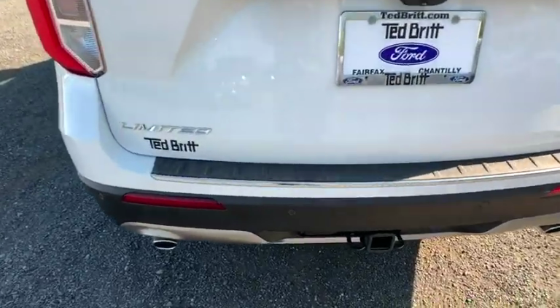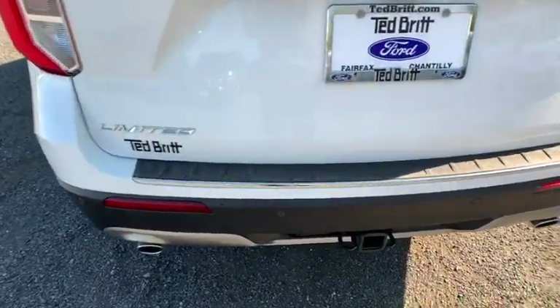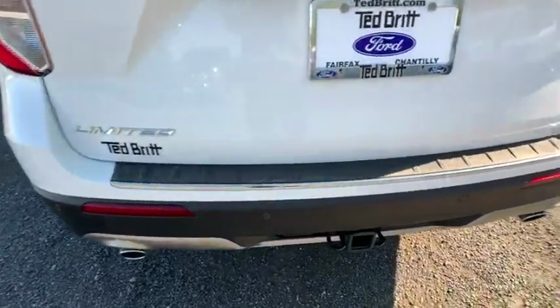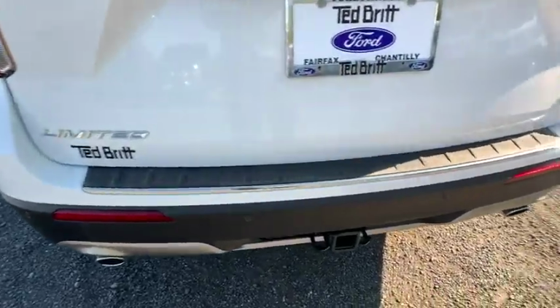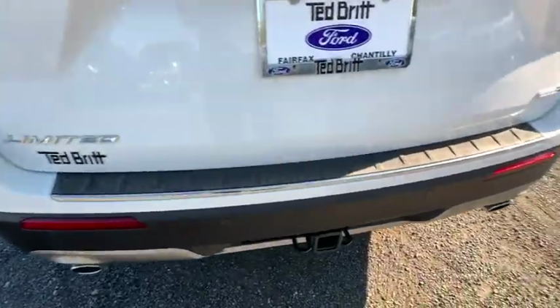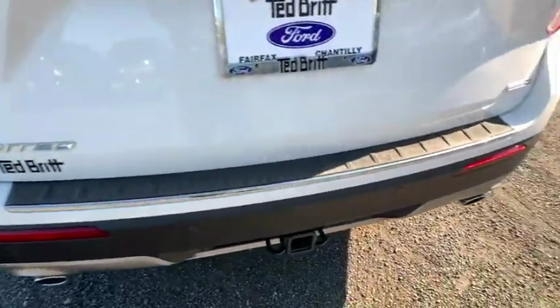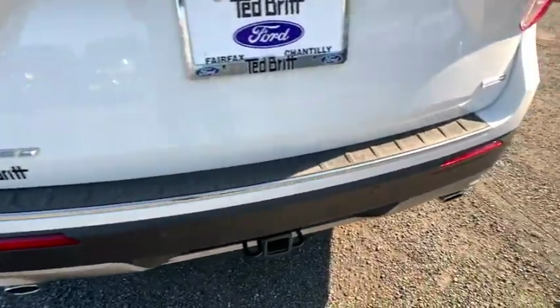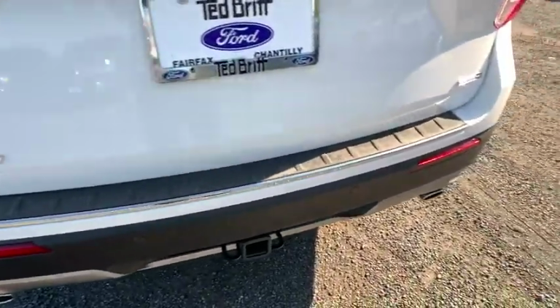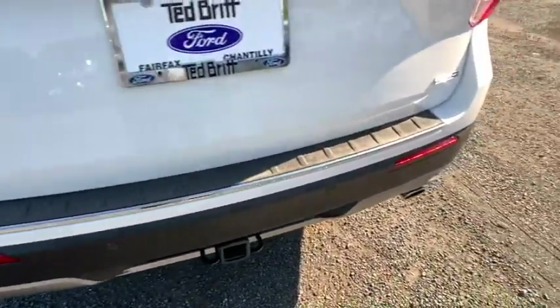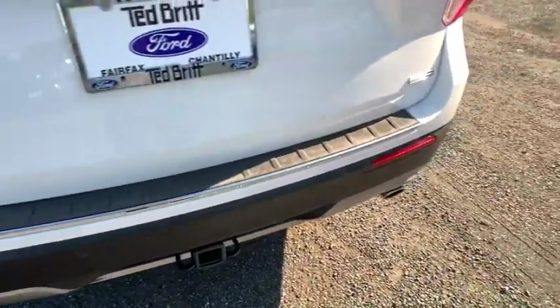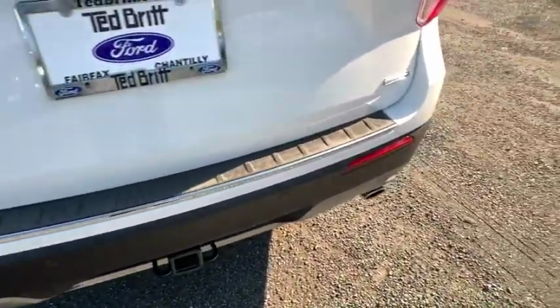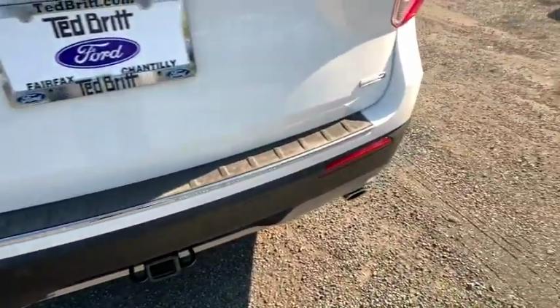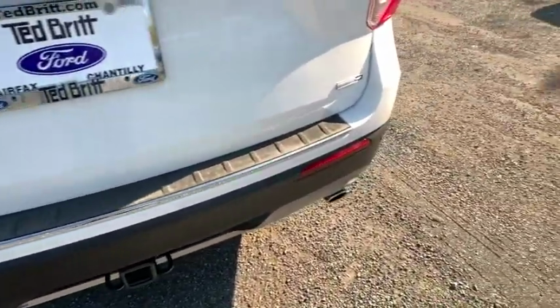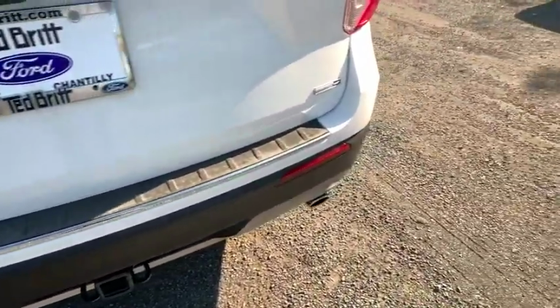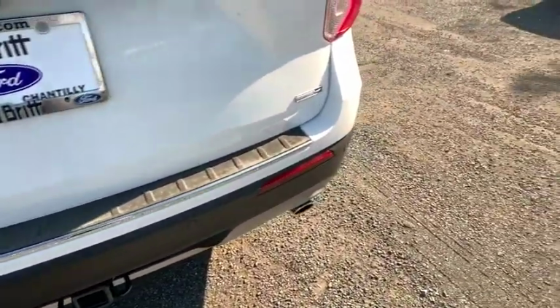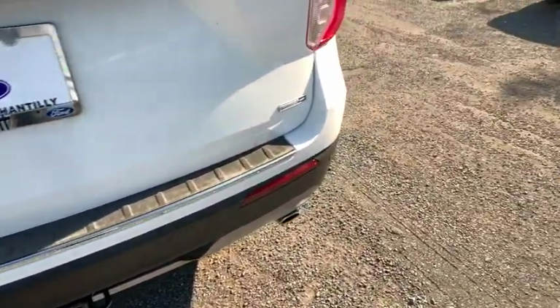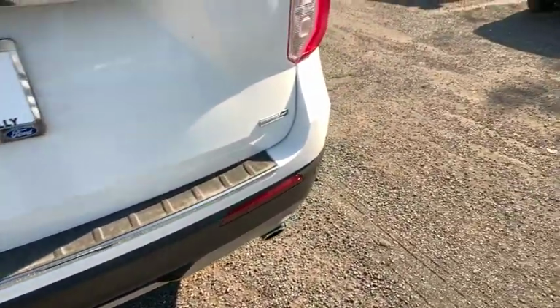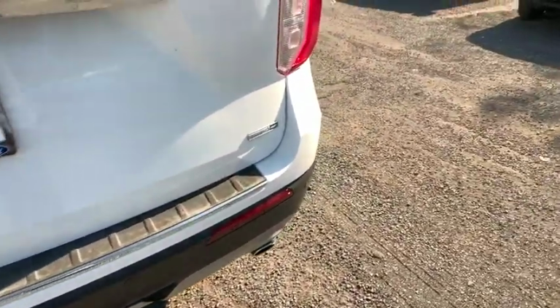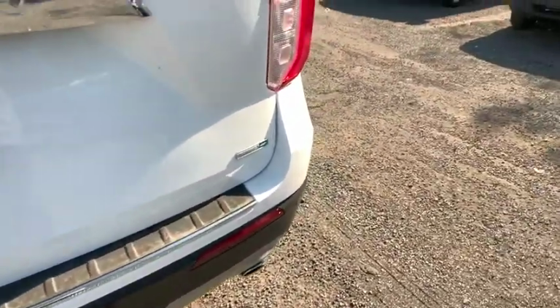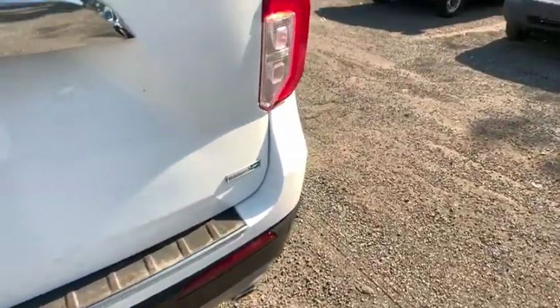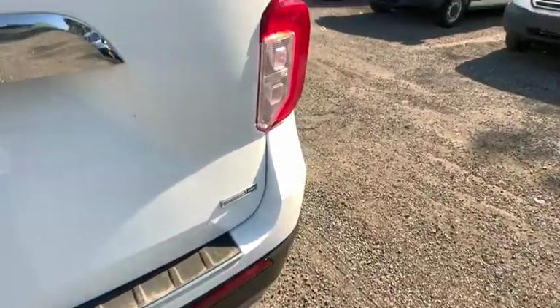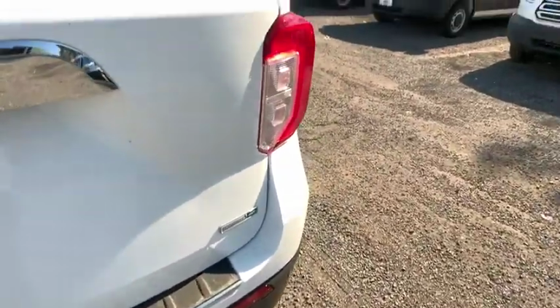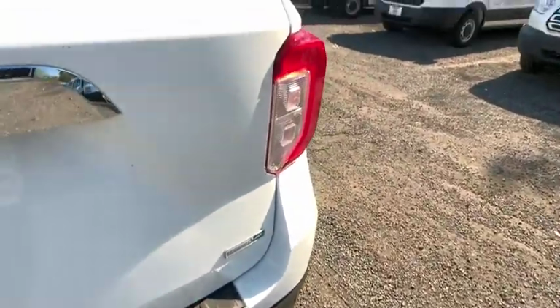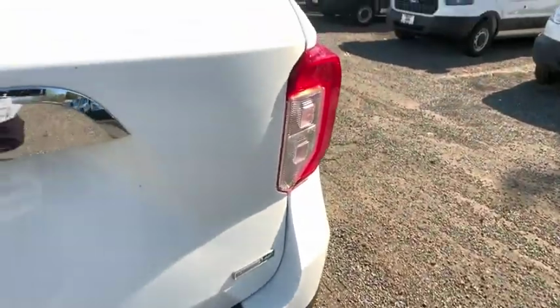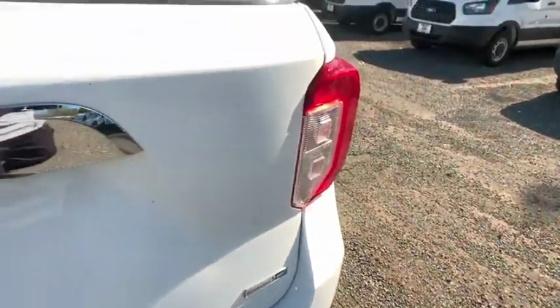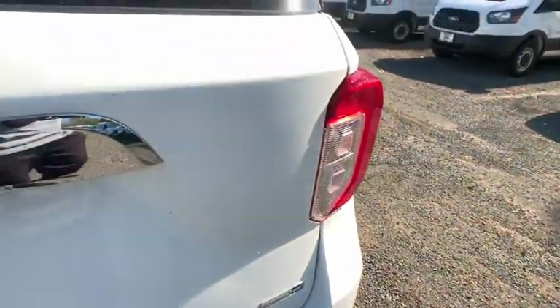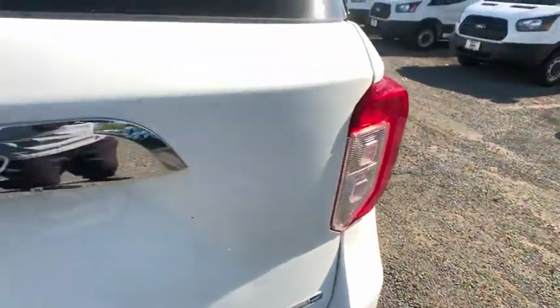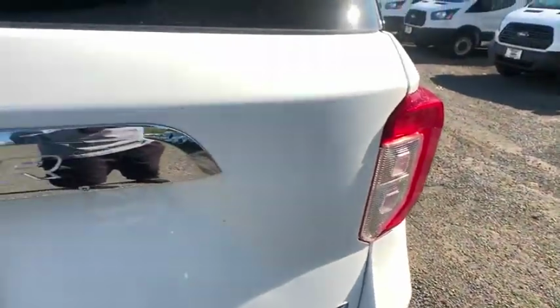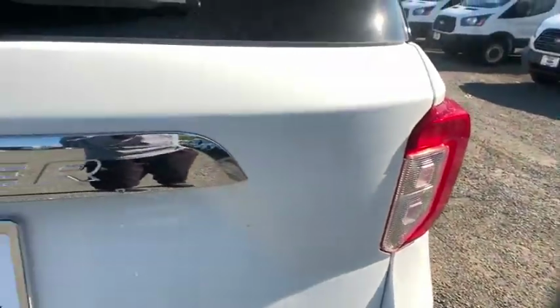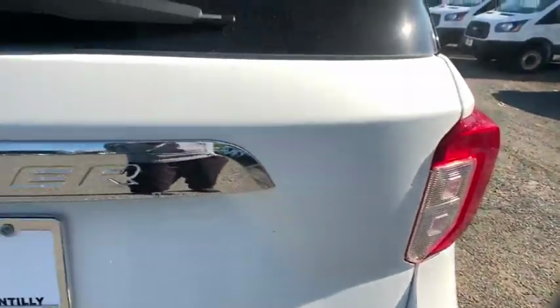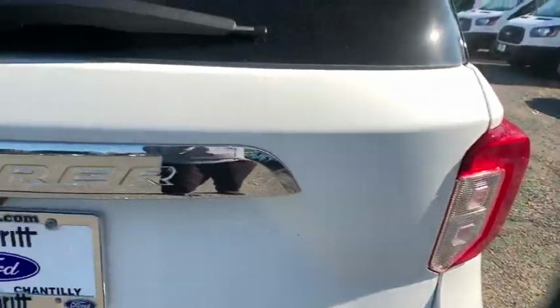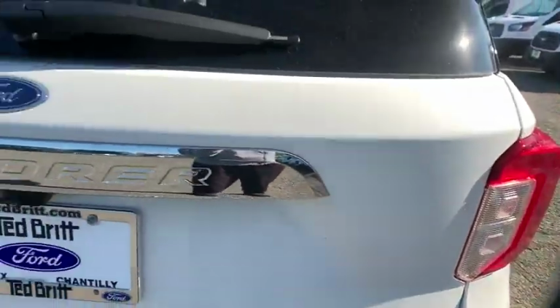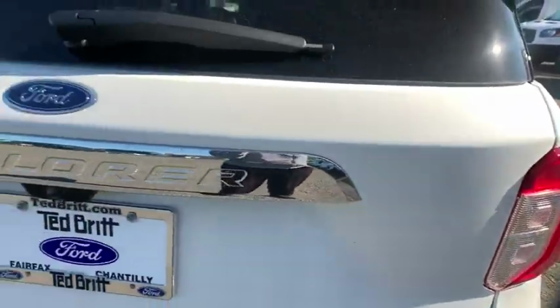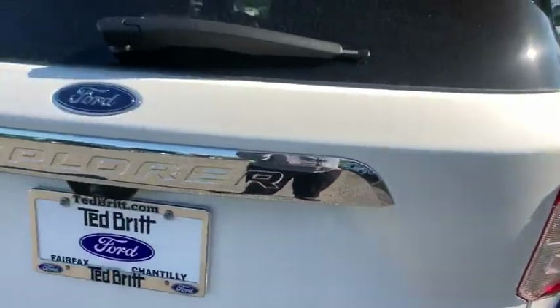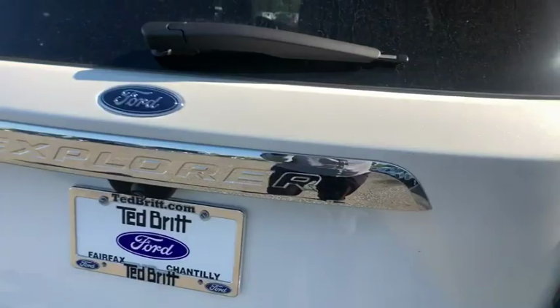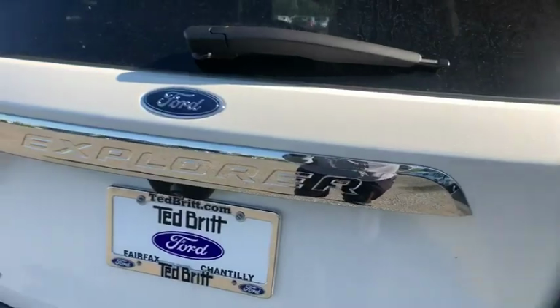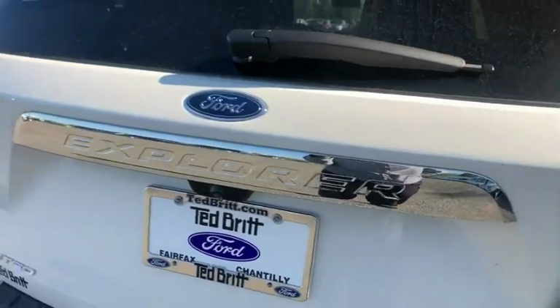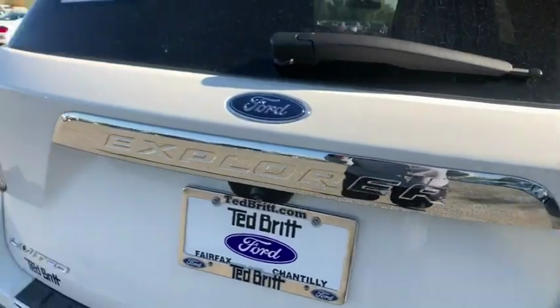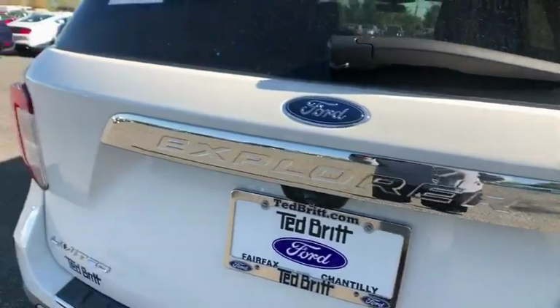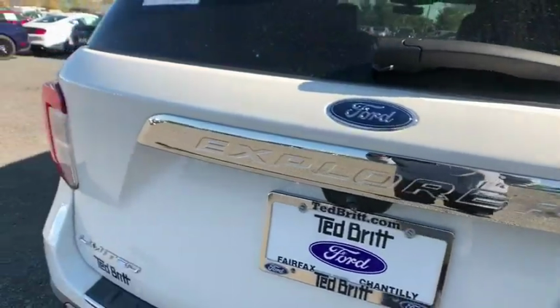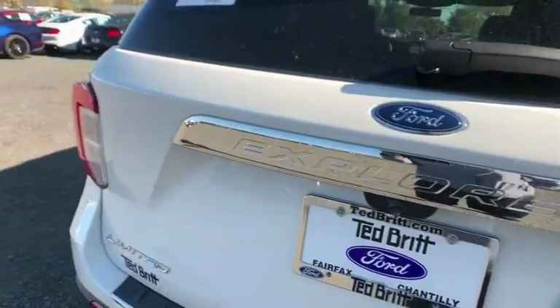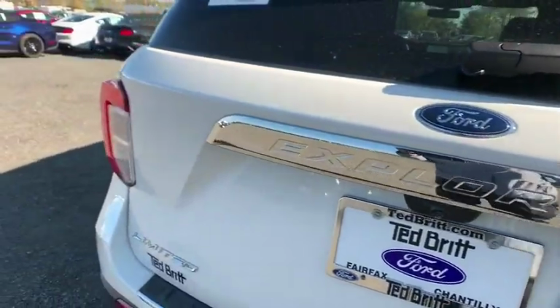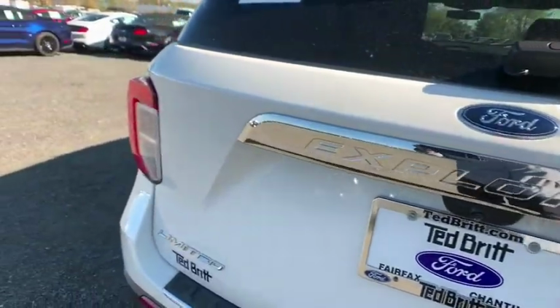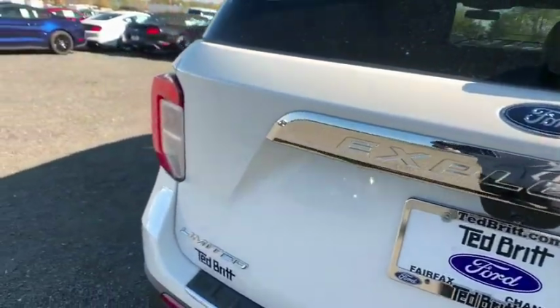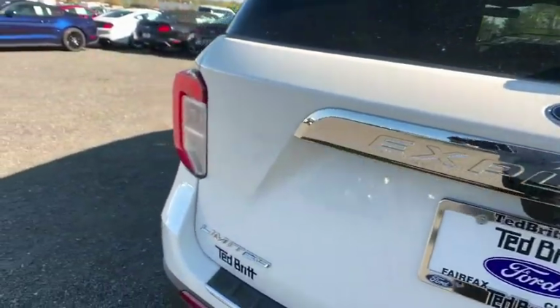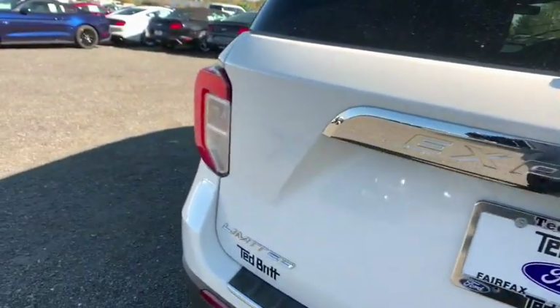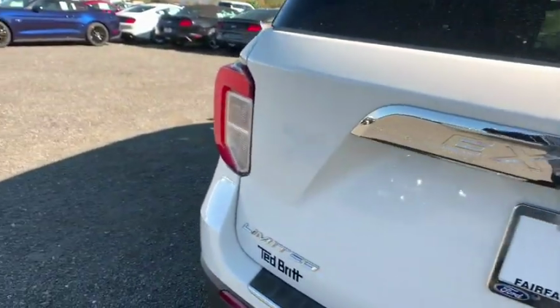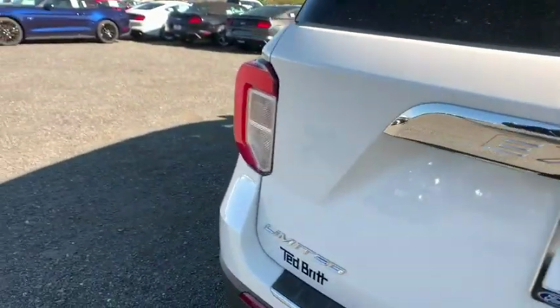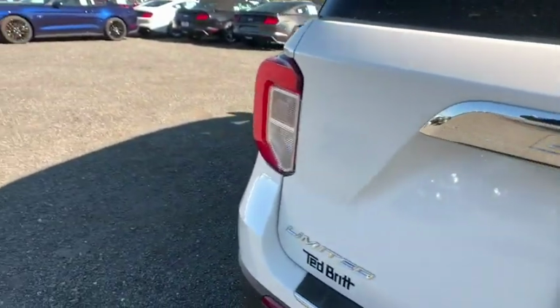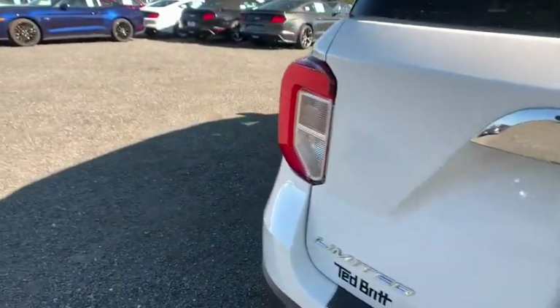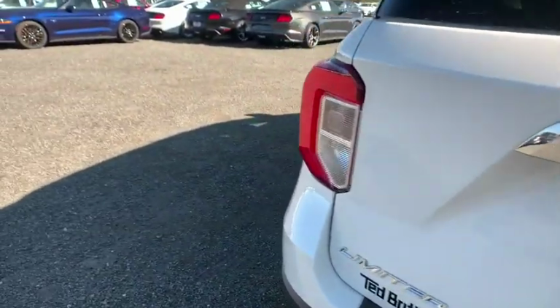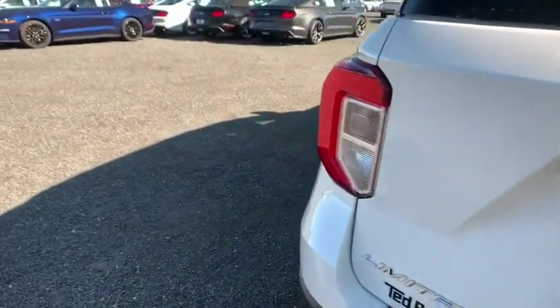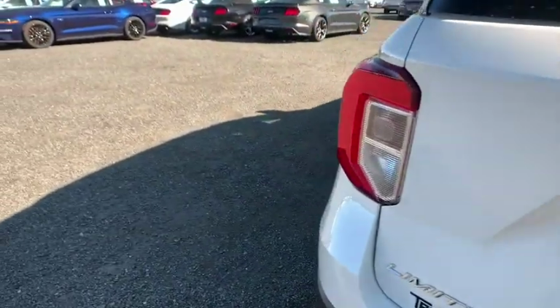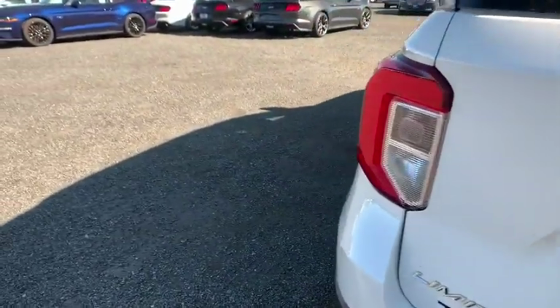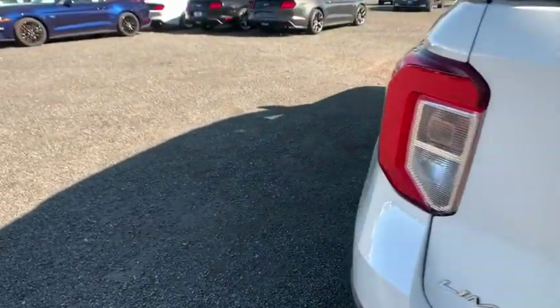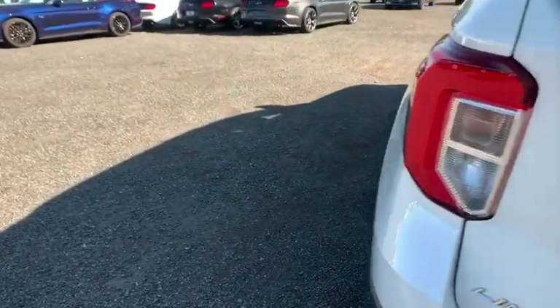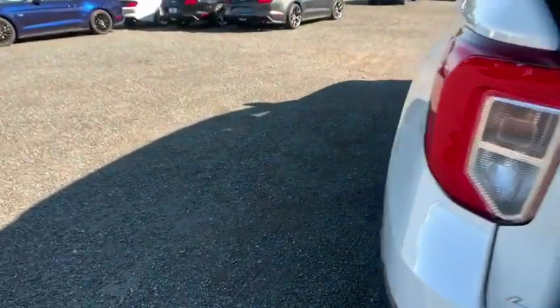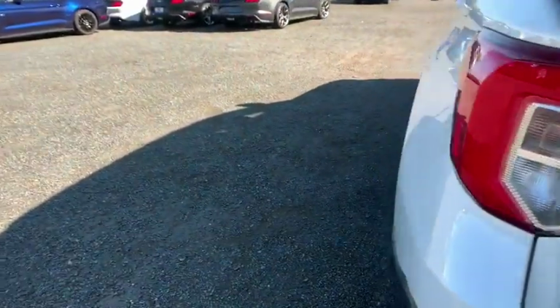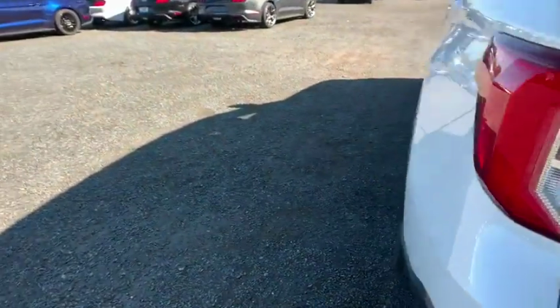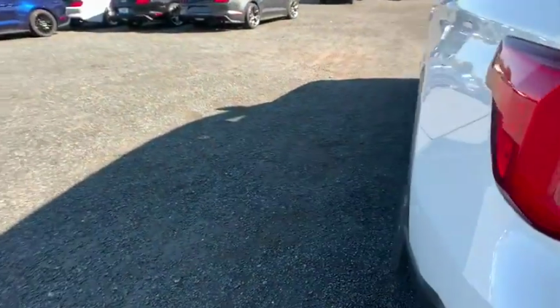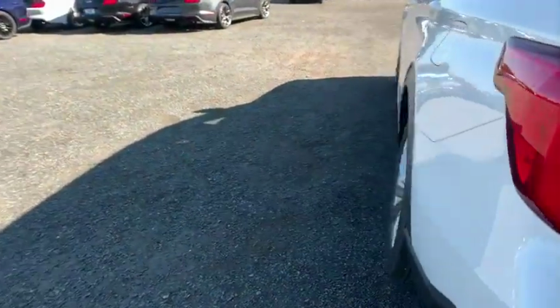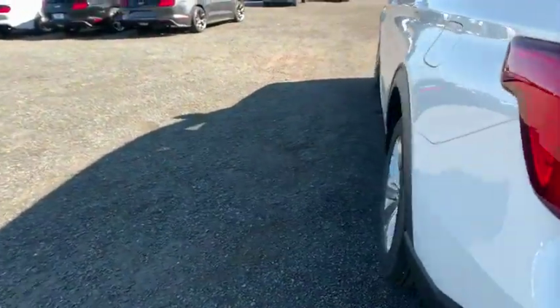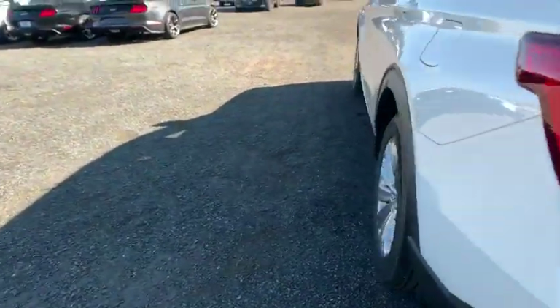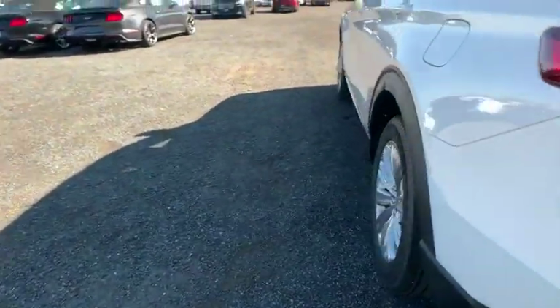Rear window defroster, security system, trip computer, power windows, heated front seats, panic alarm.